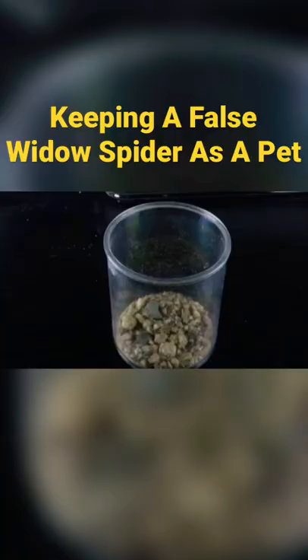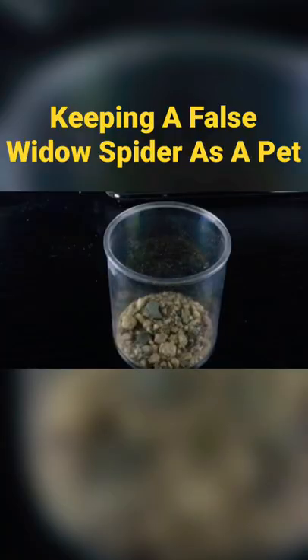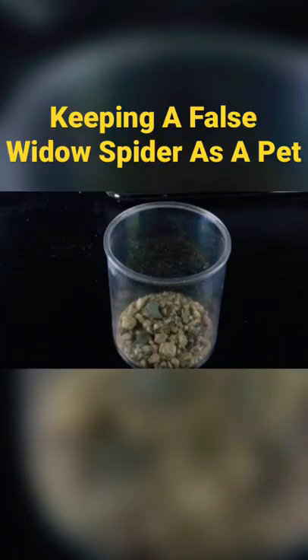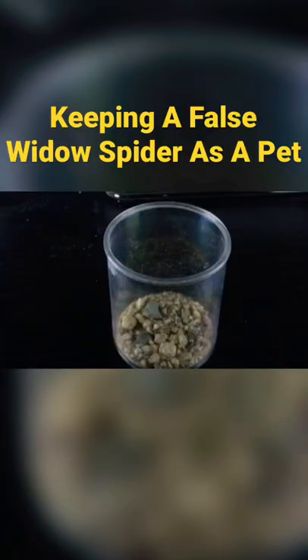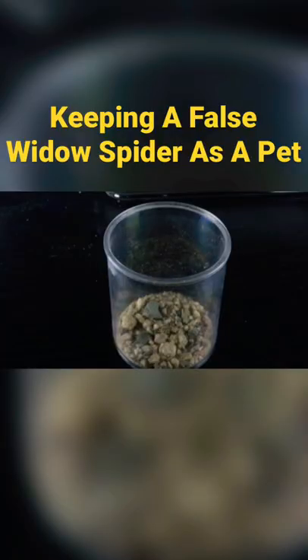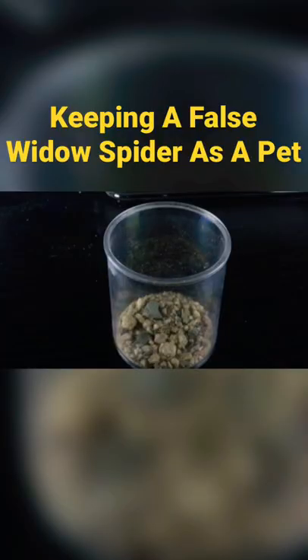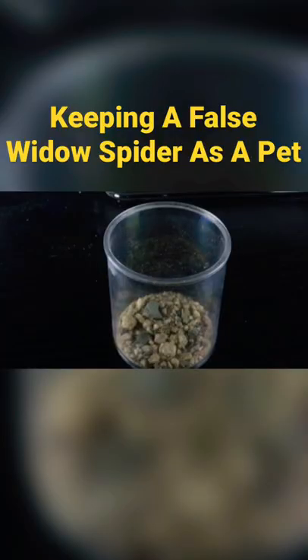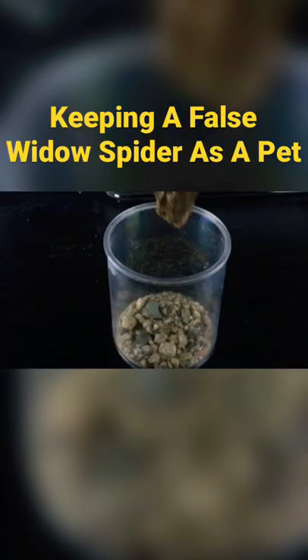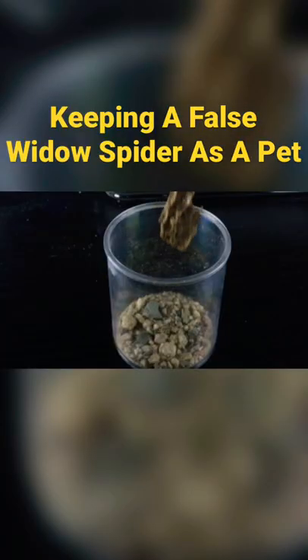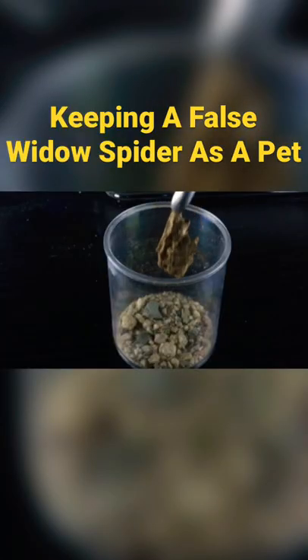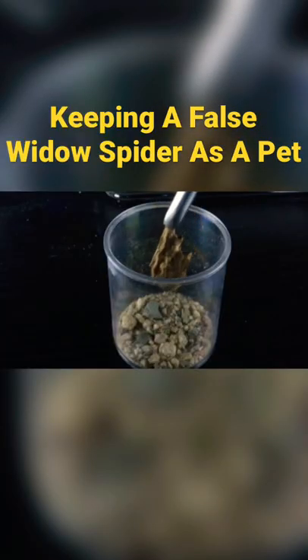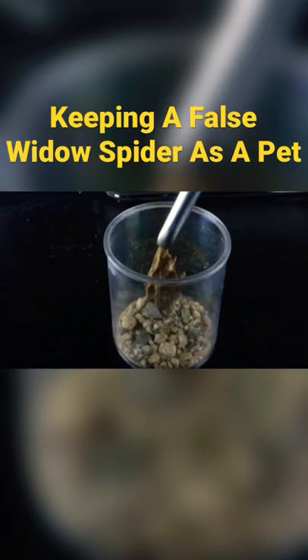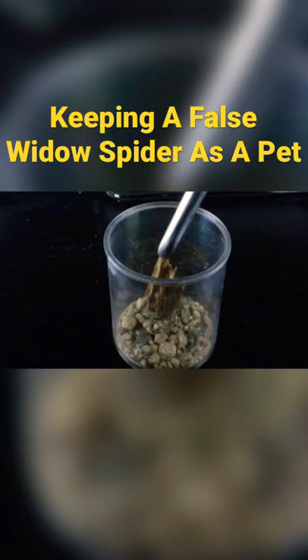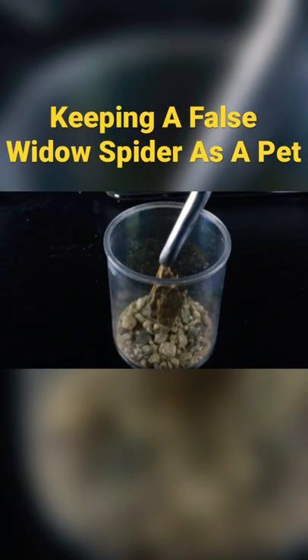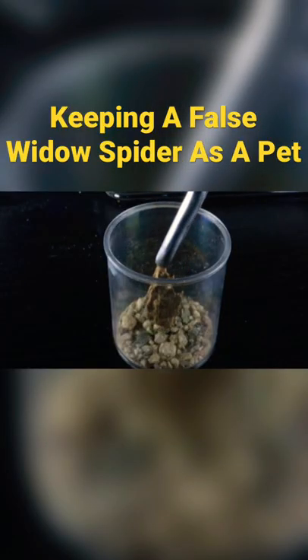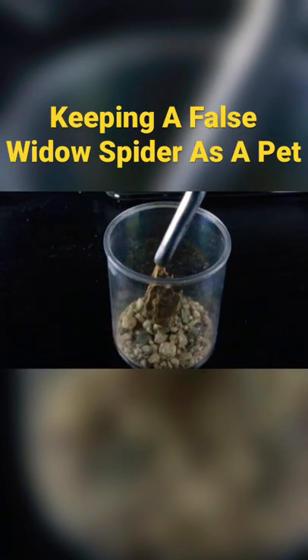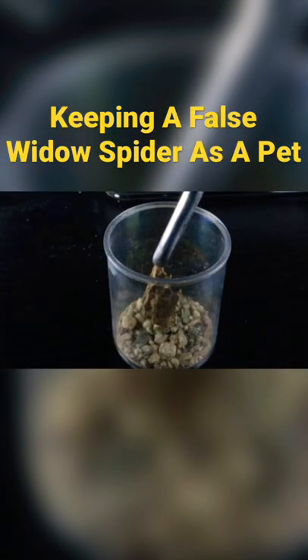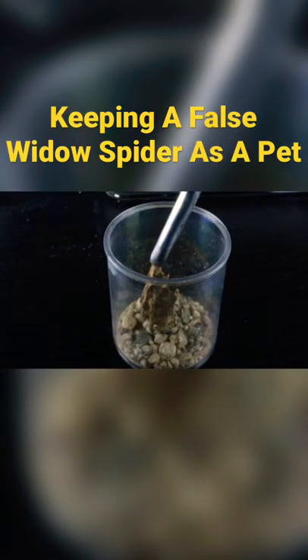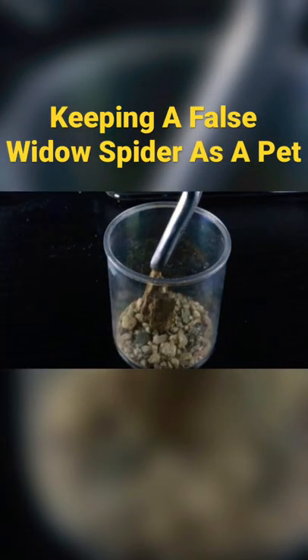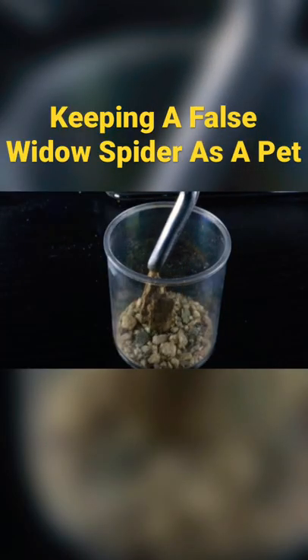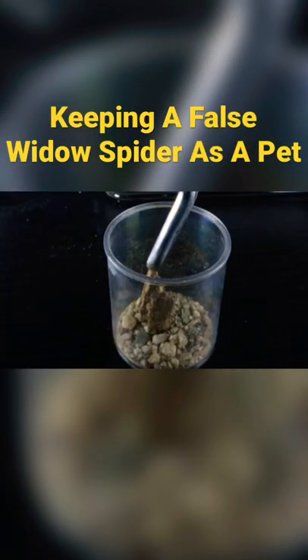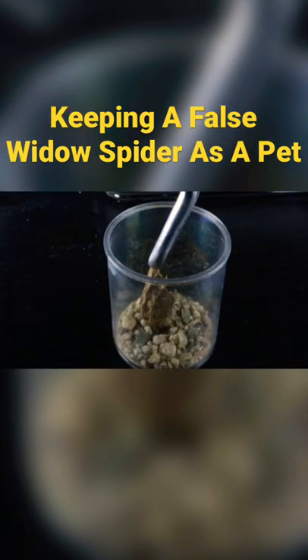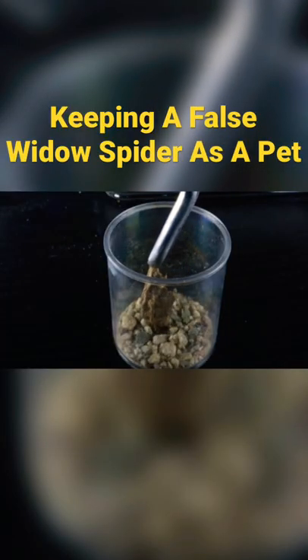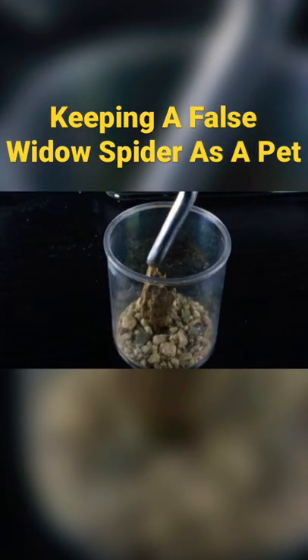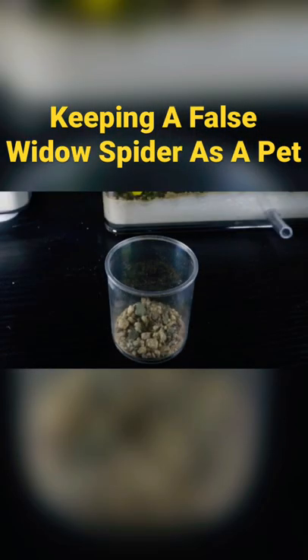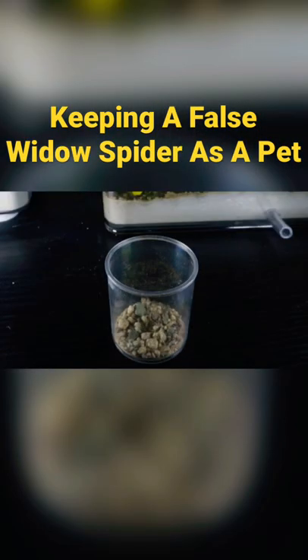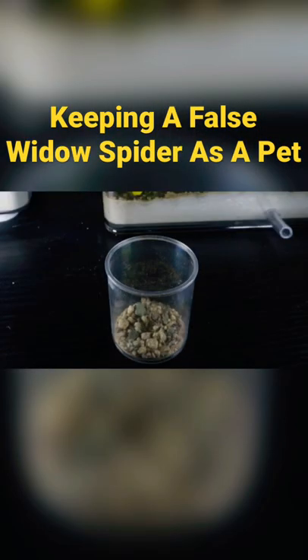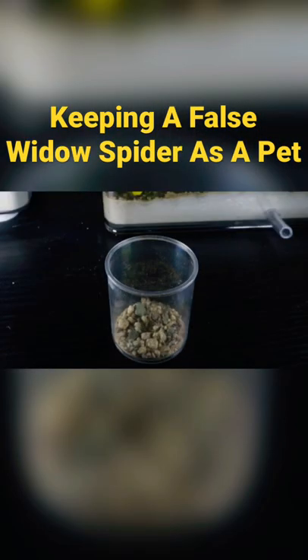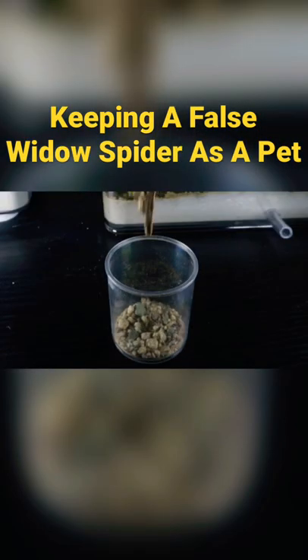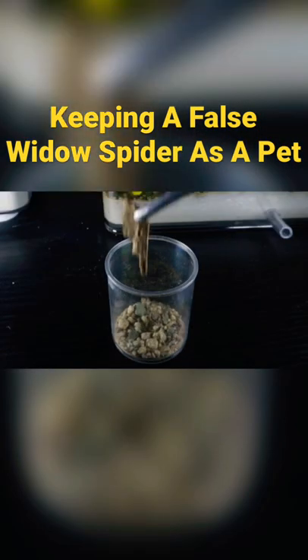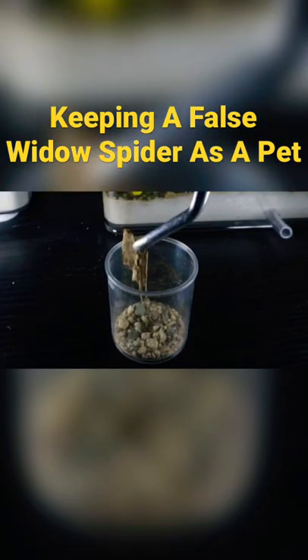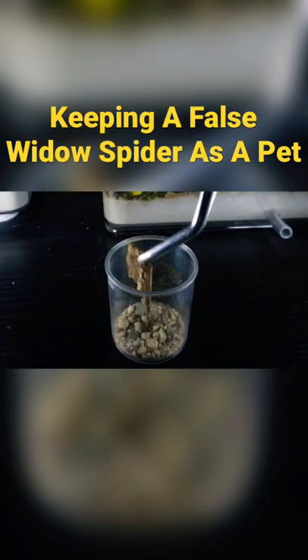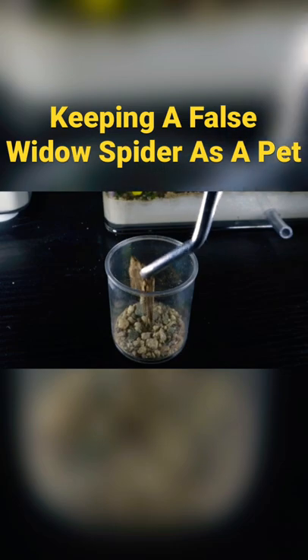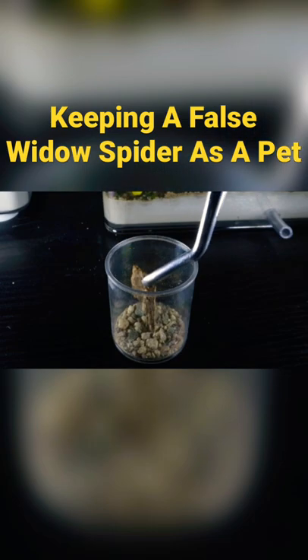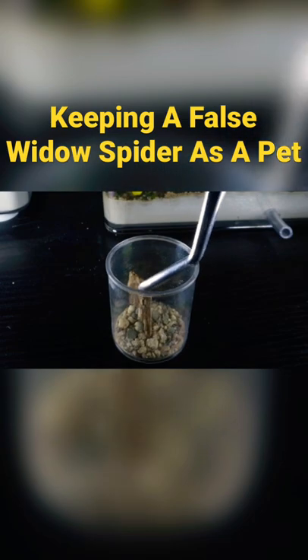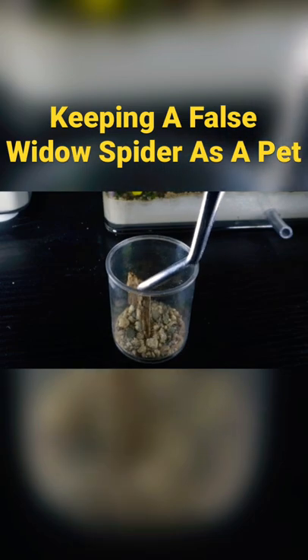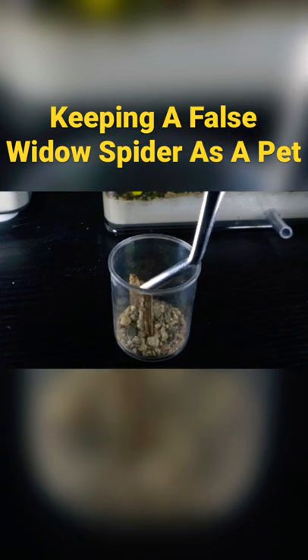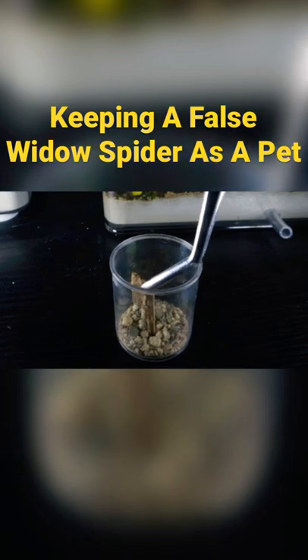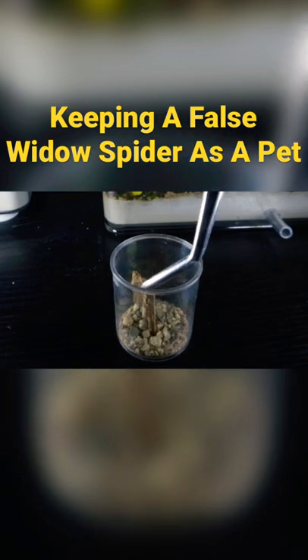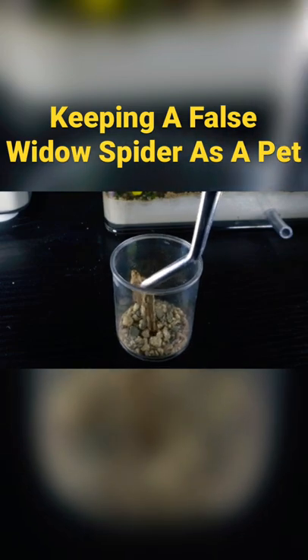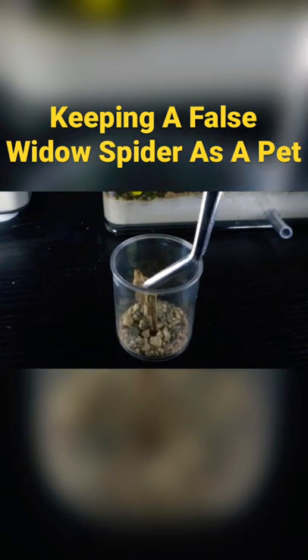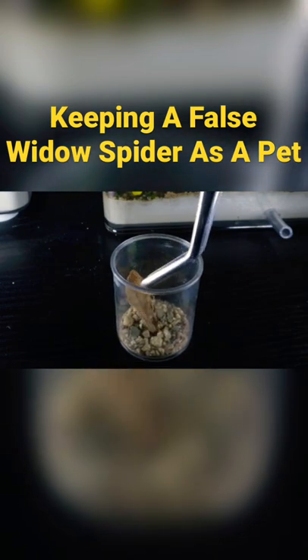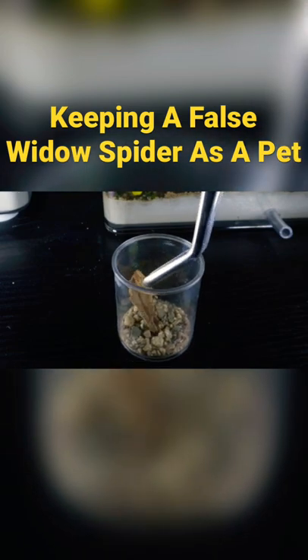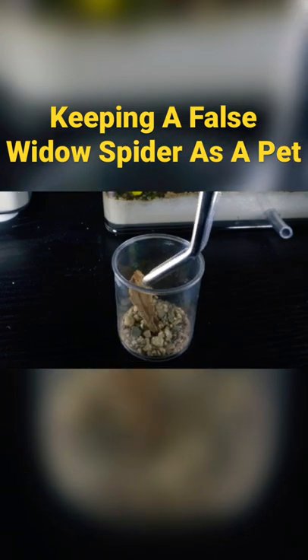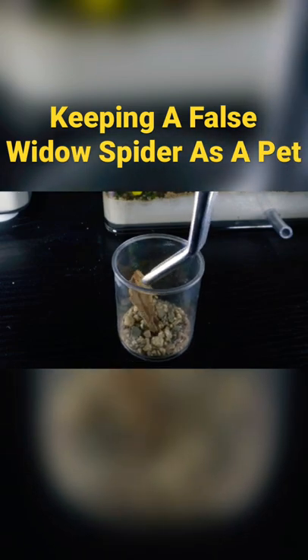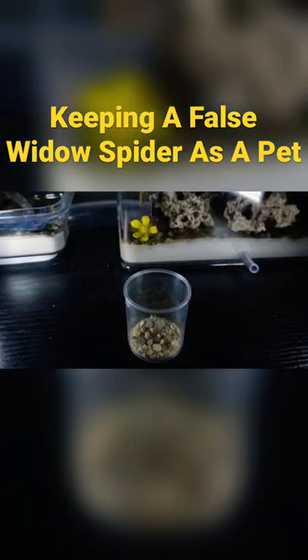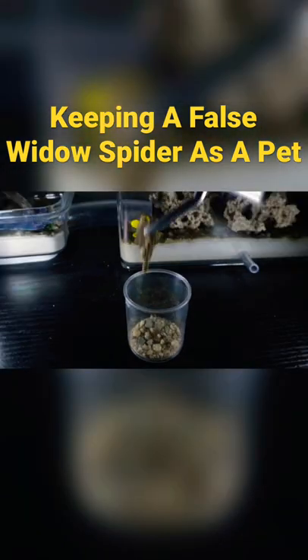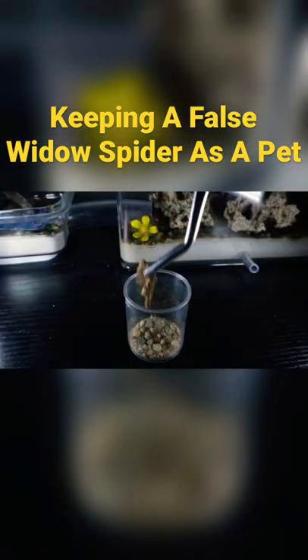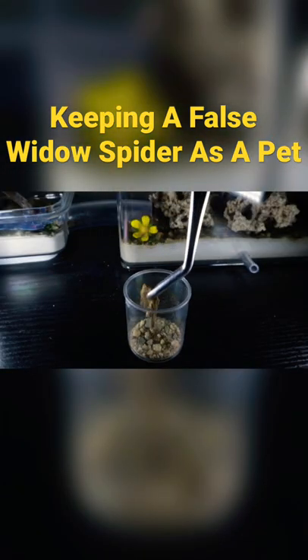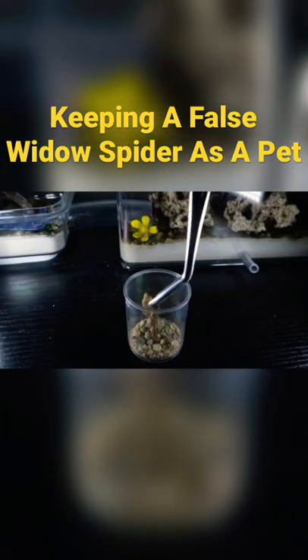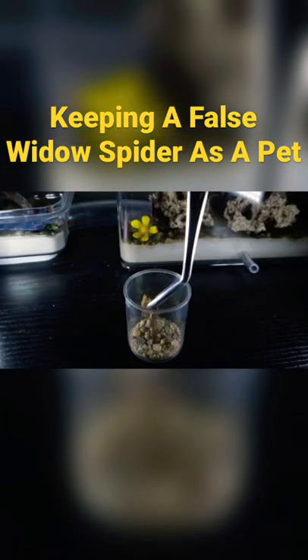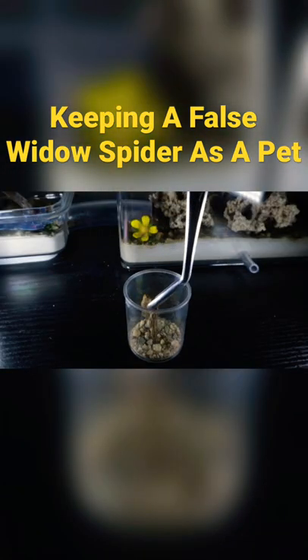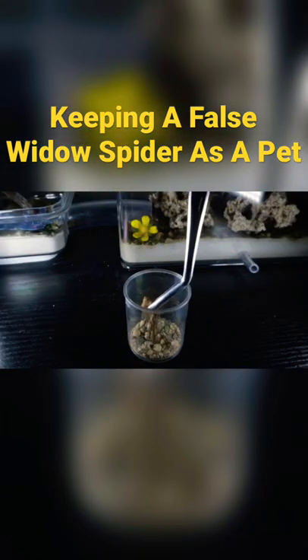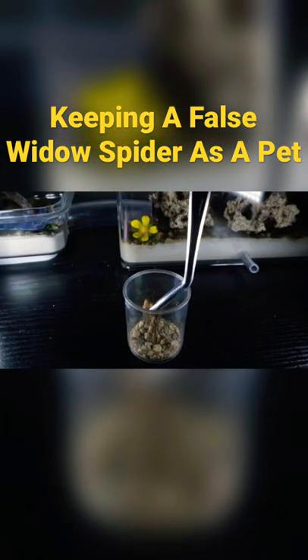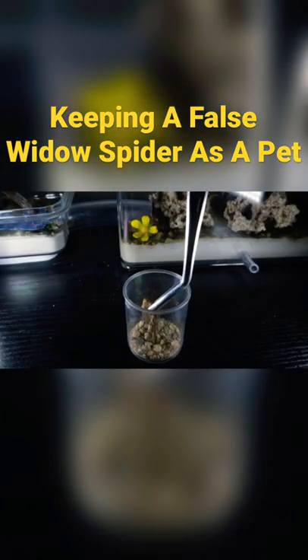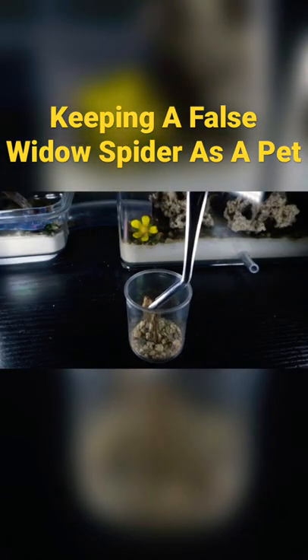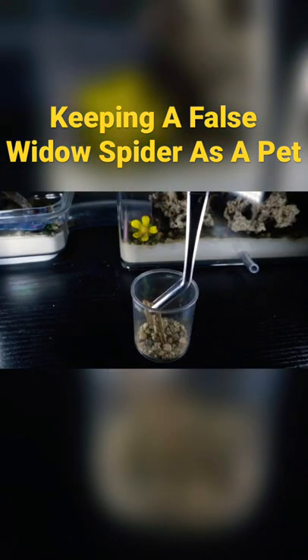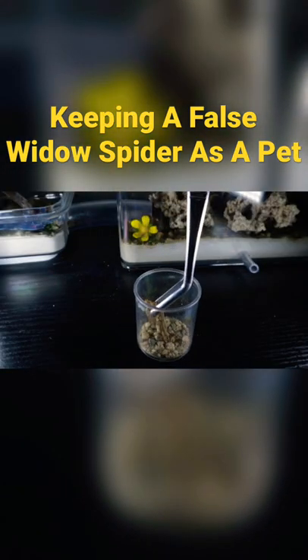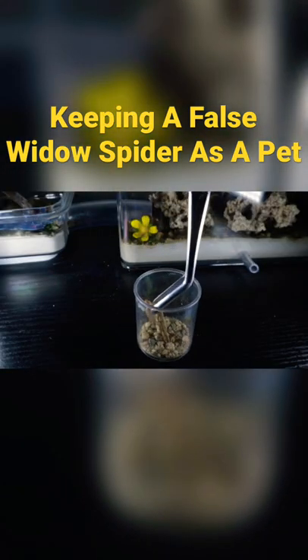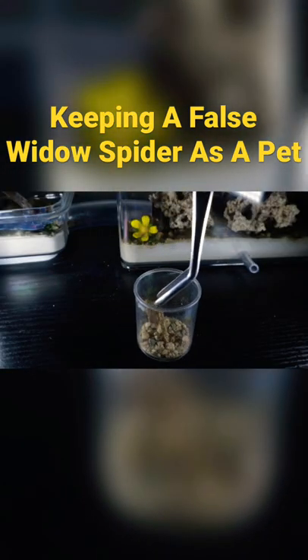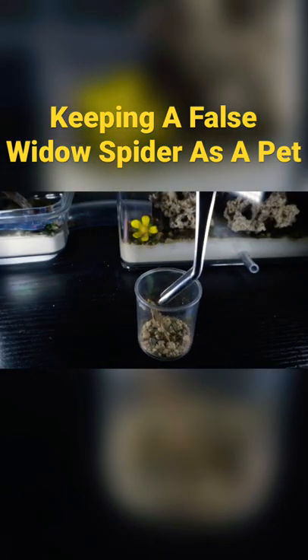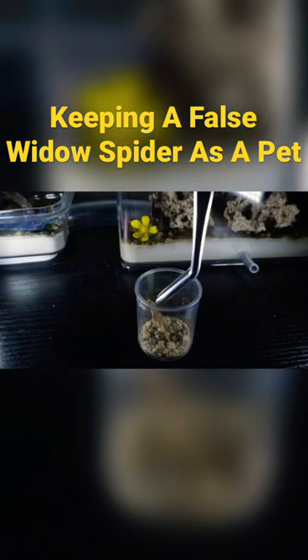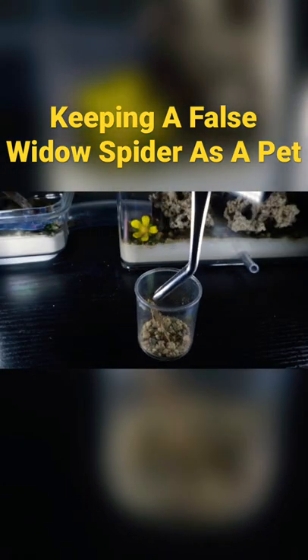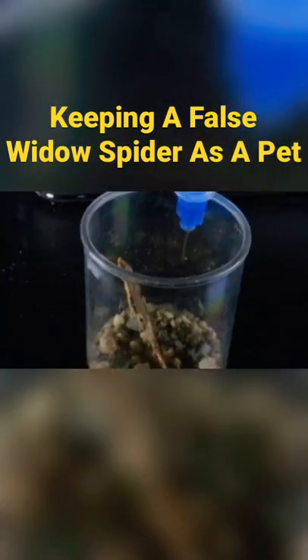Anyways, I was really in the mood to keep this thing as a pet, so I decided to make a home for it. I learned pretty quickly that maneuvering small objects isn't the easiest thing to do.